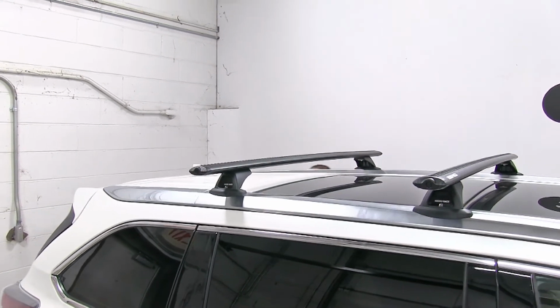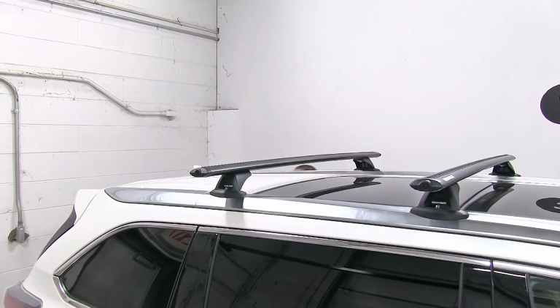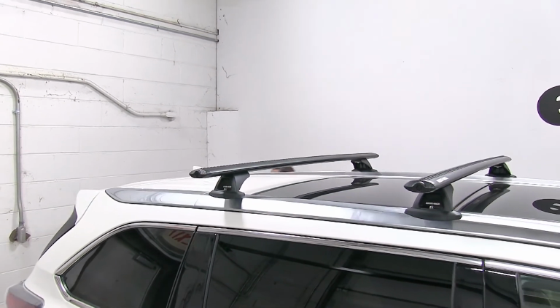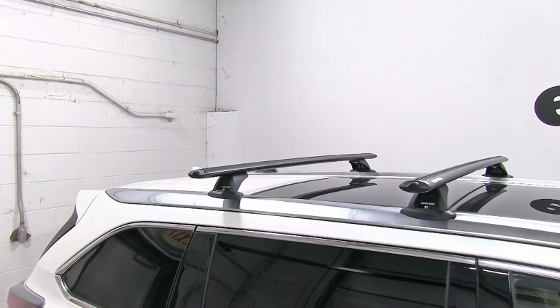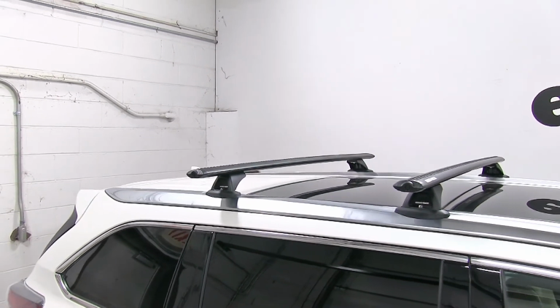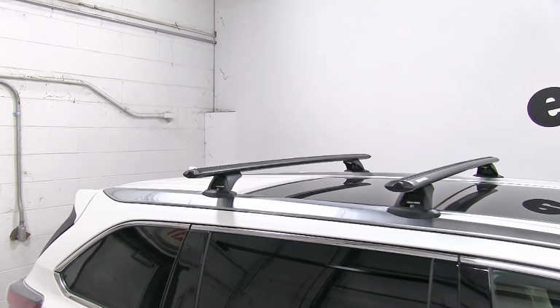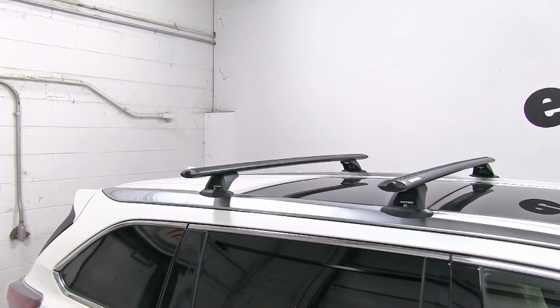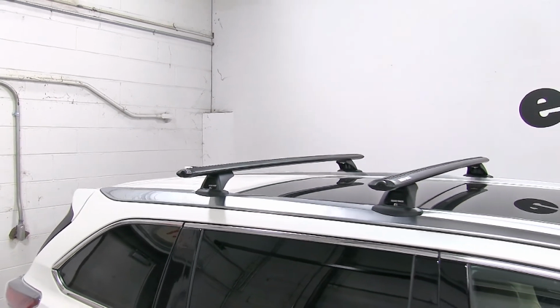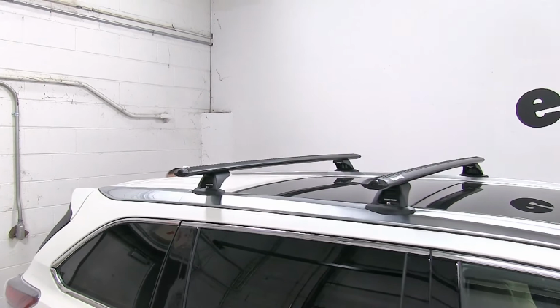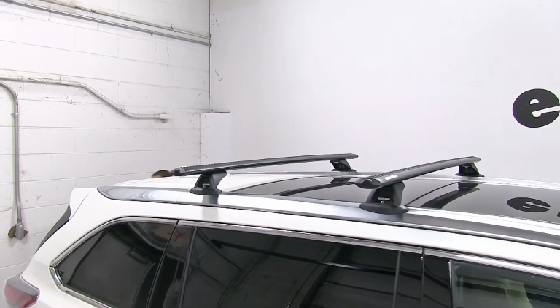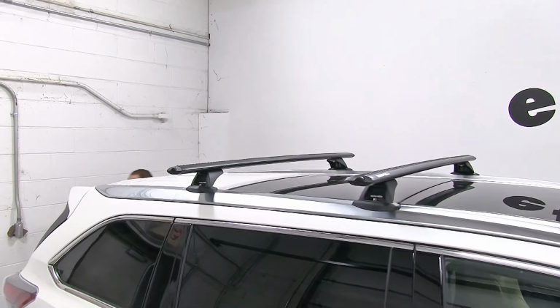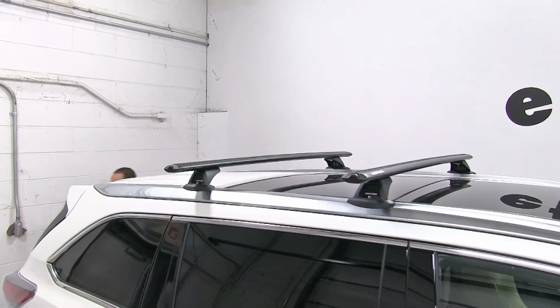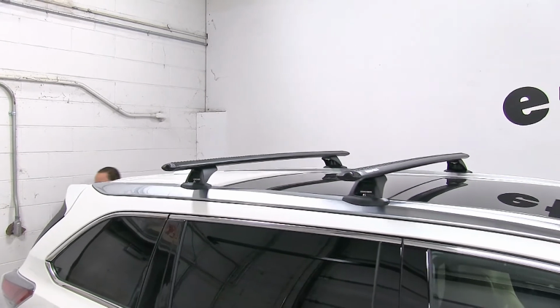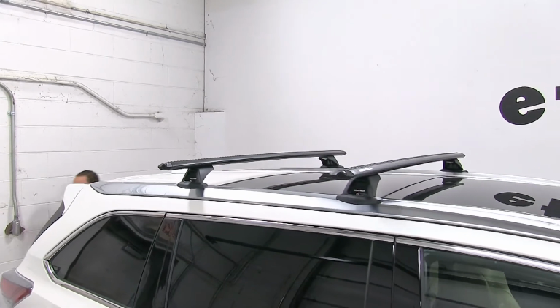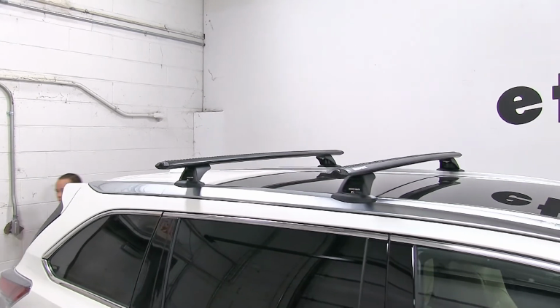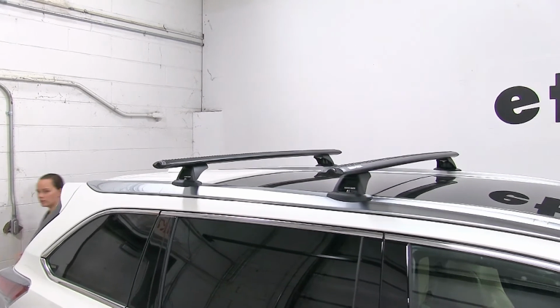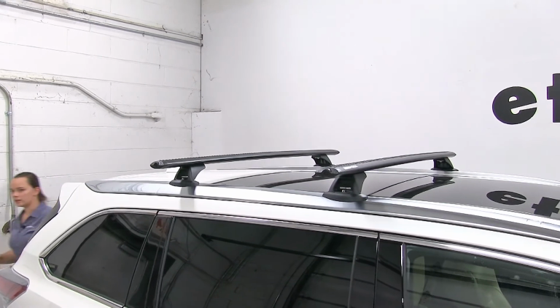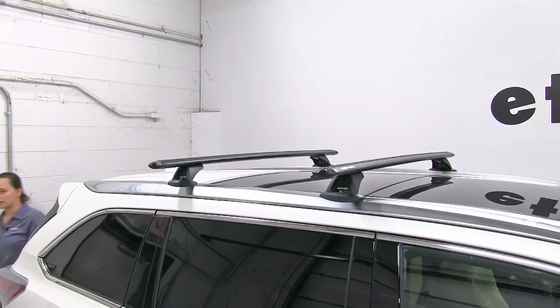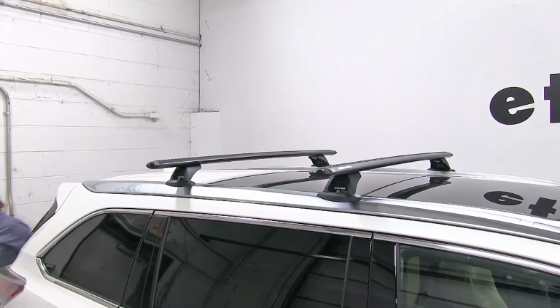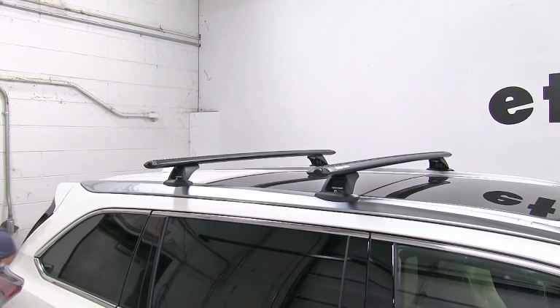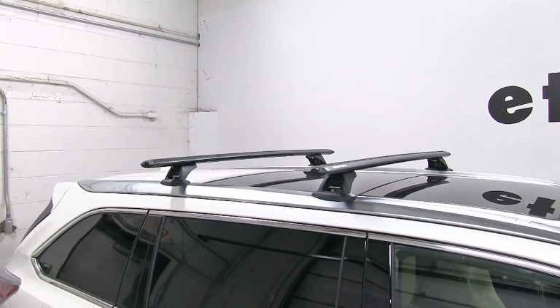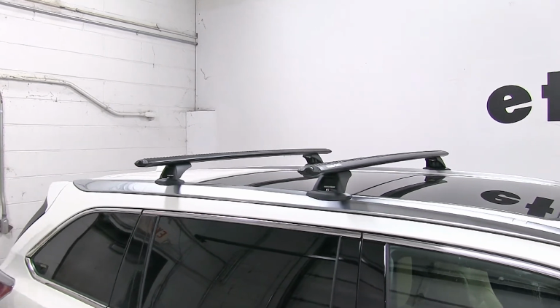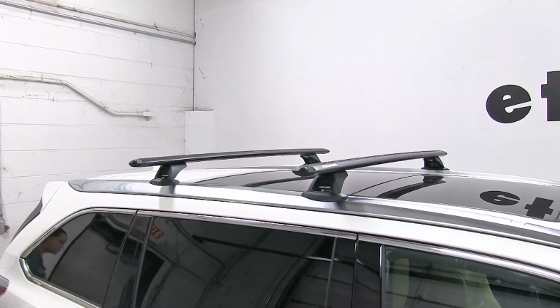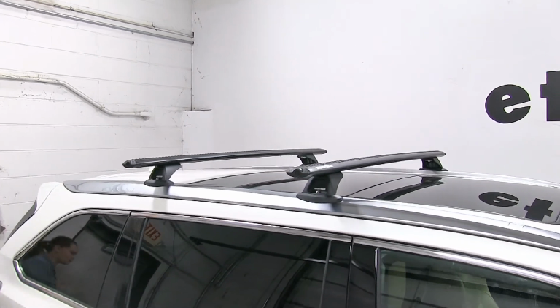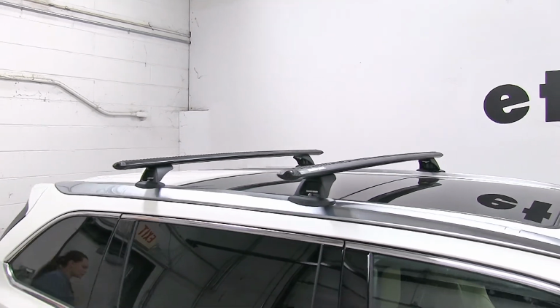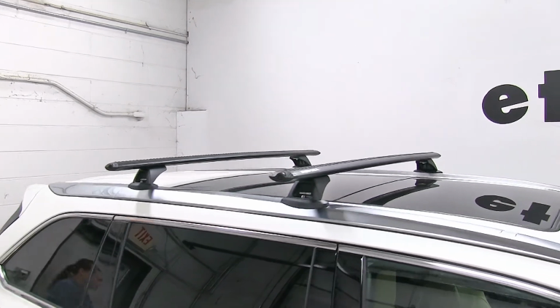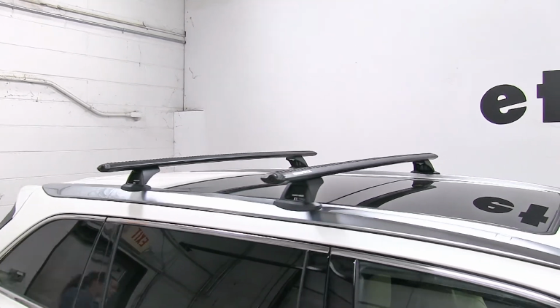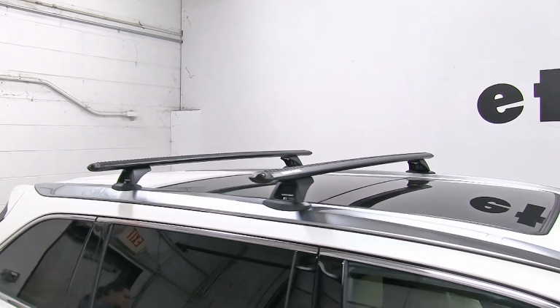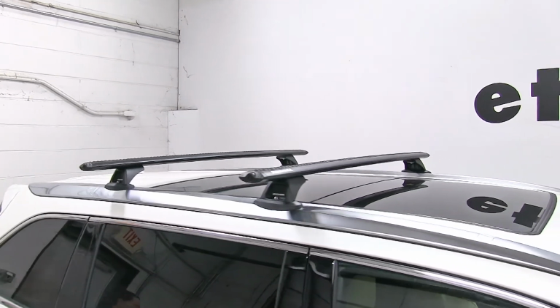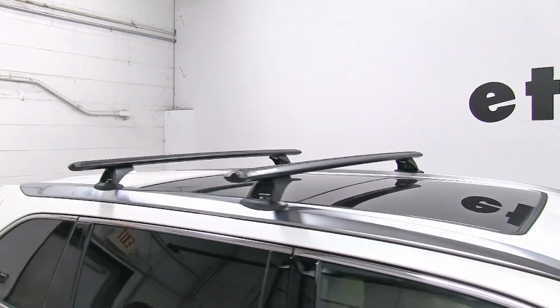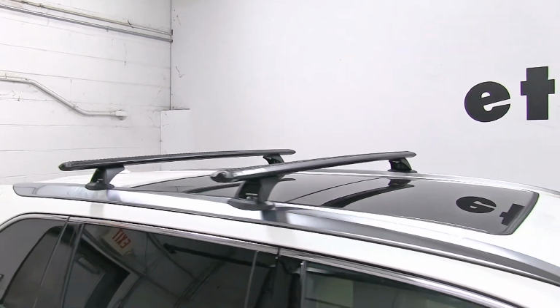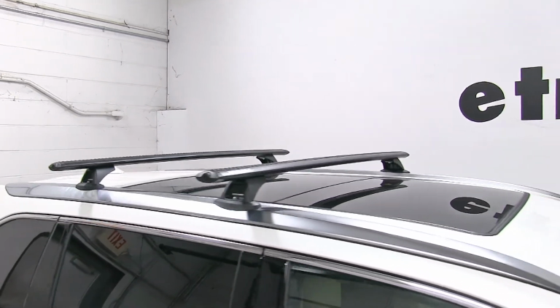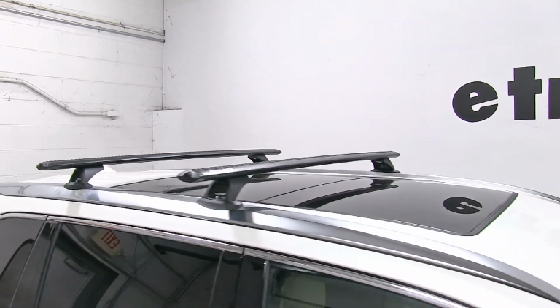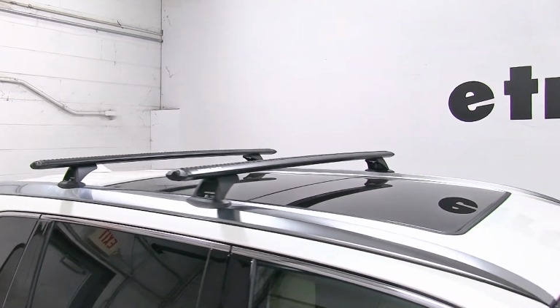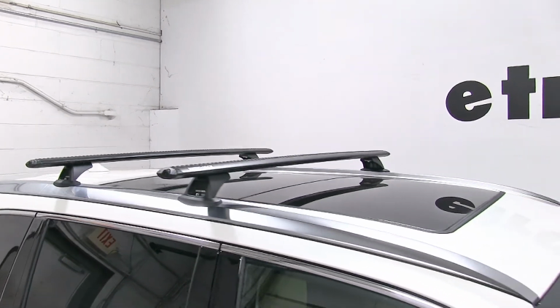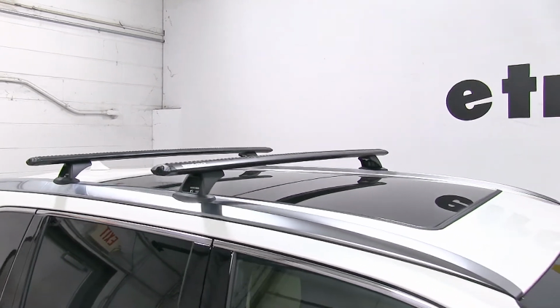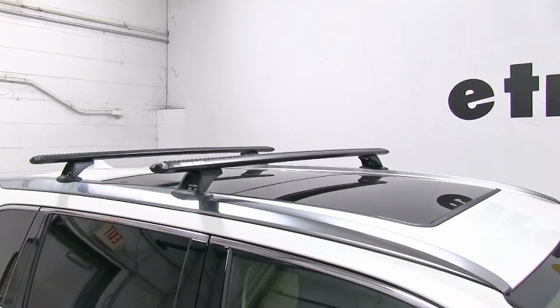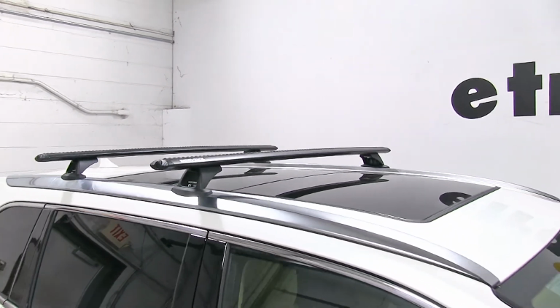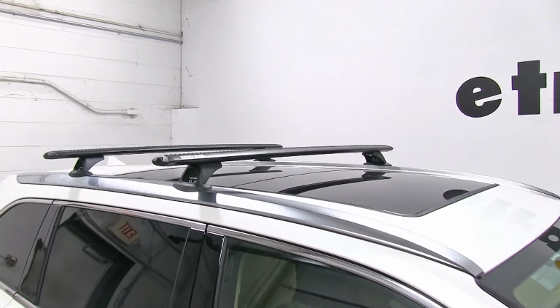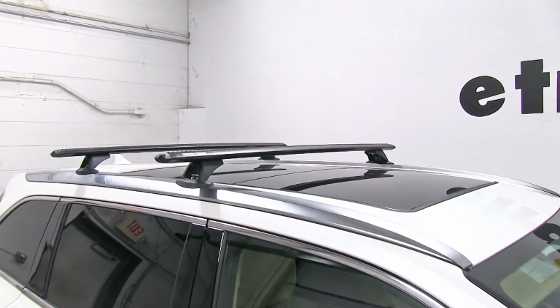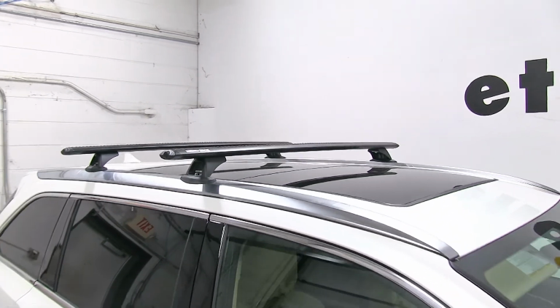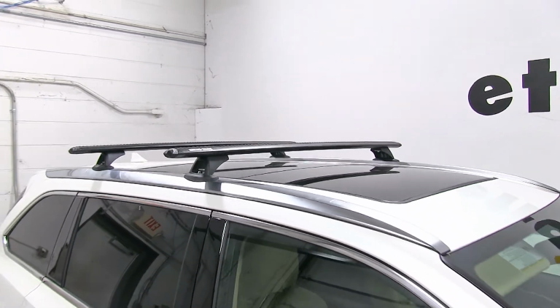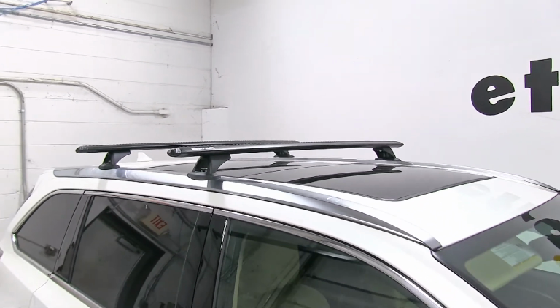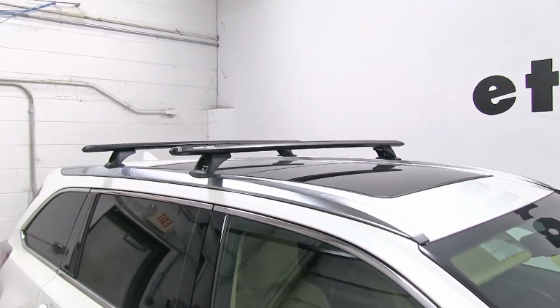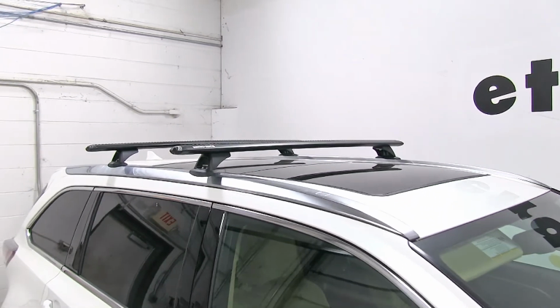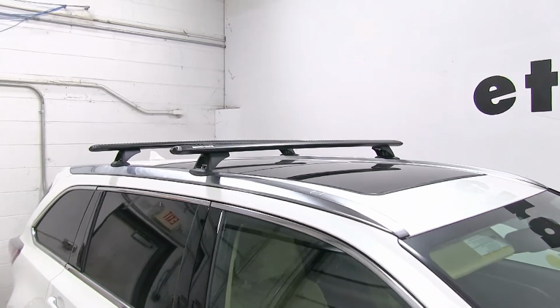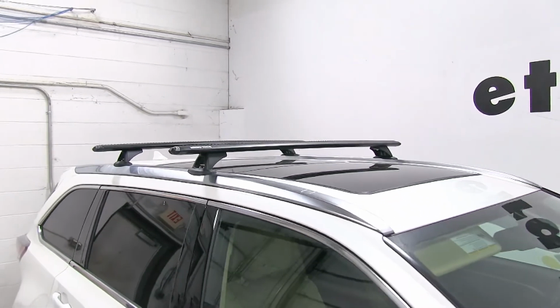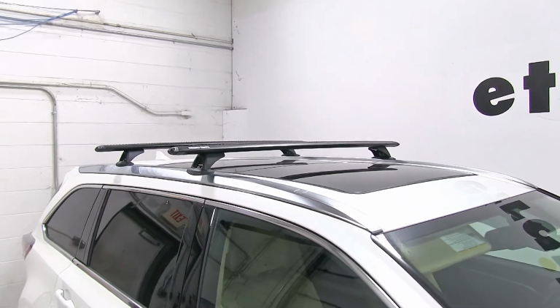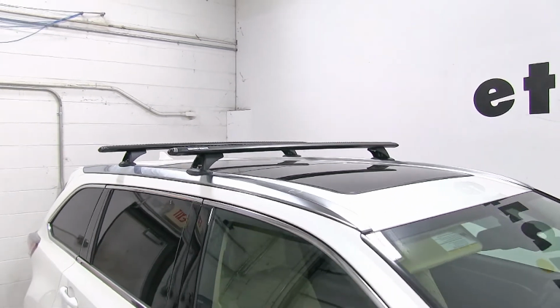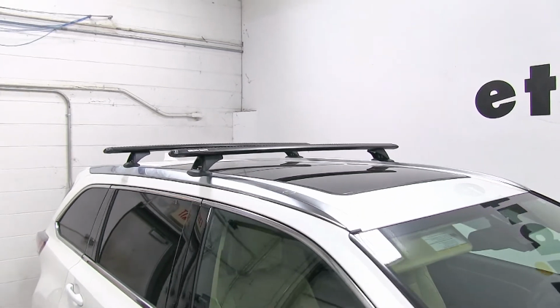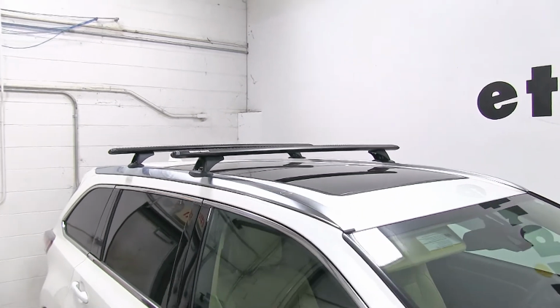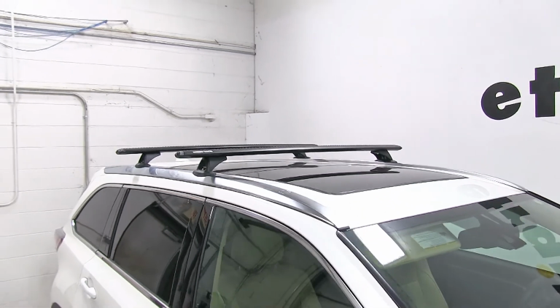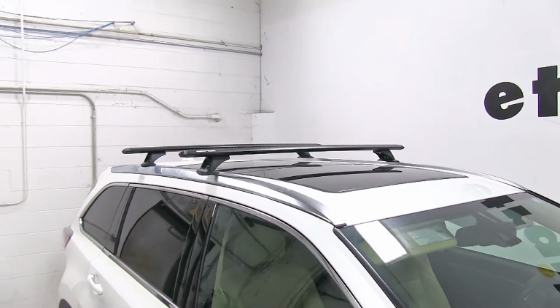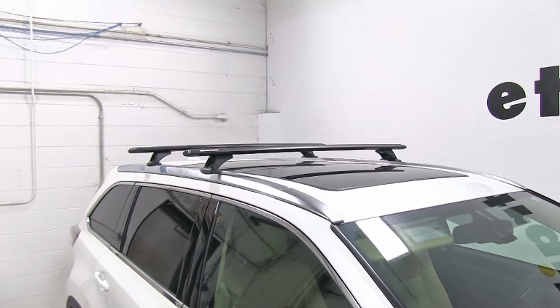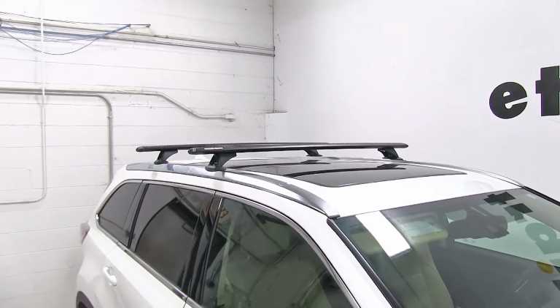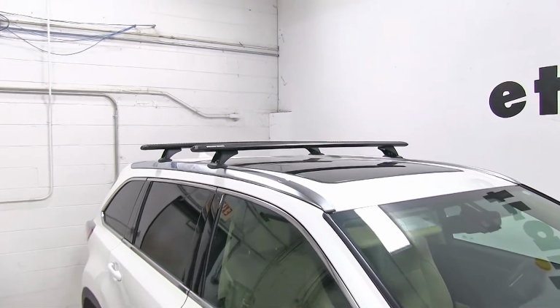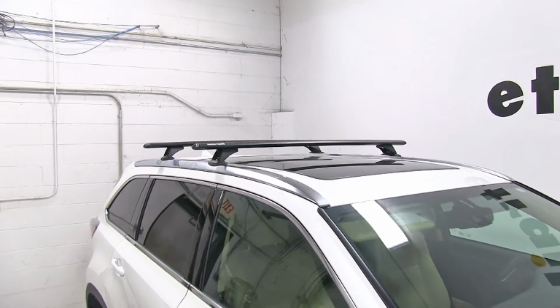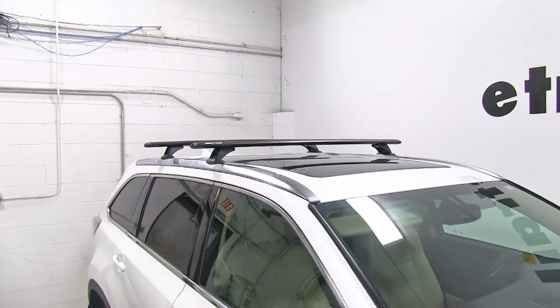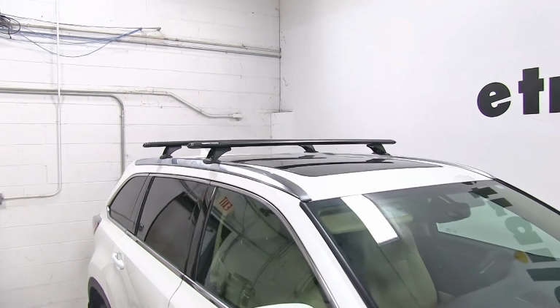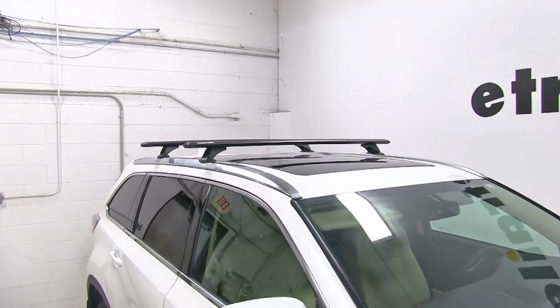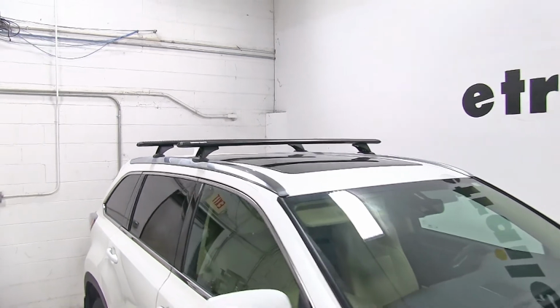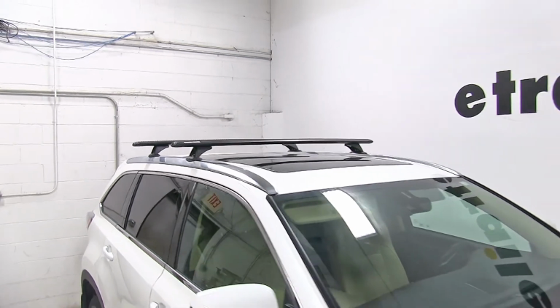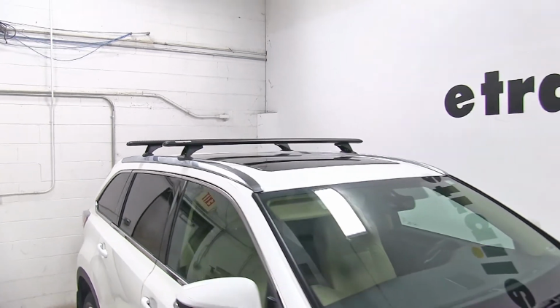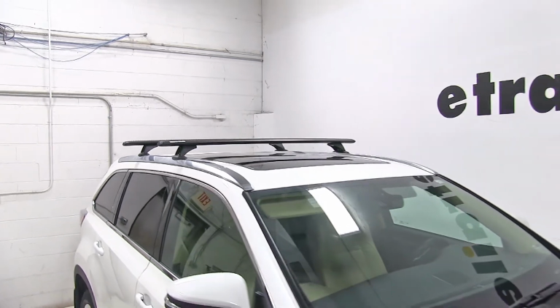That's going to complete our look at the Rhino-Rack Vortex Aero Crossbars on our 2015 Toyota Highlander.